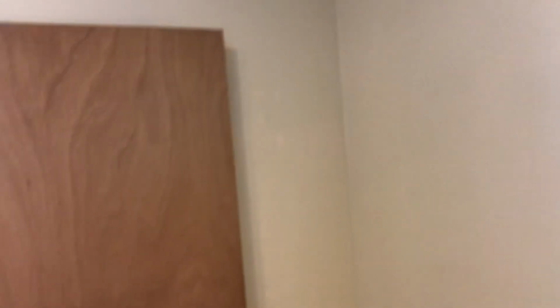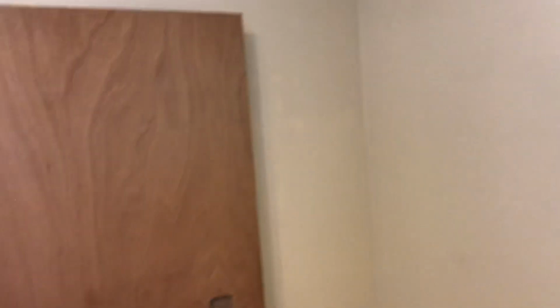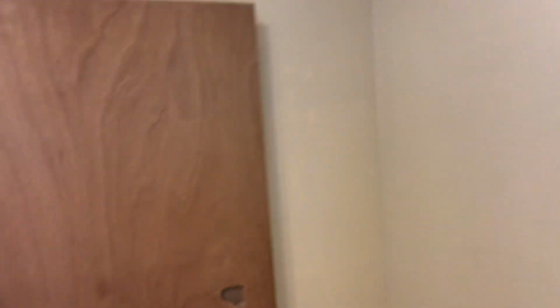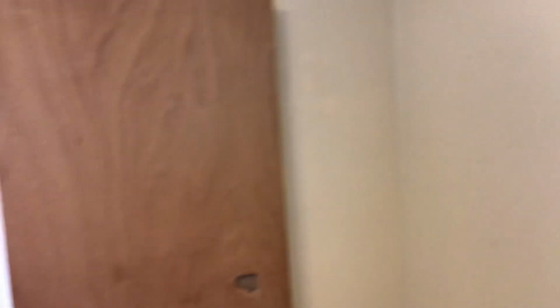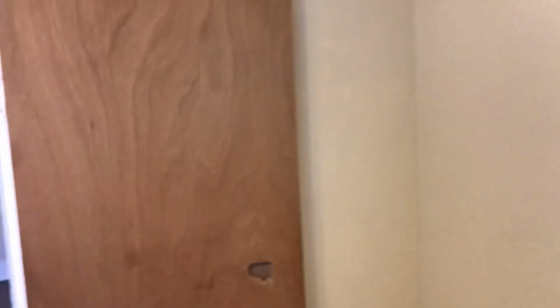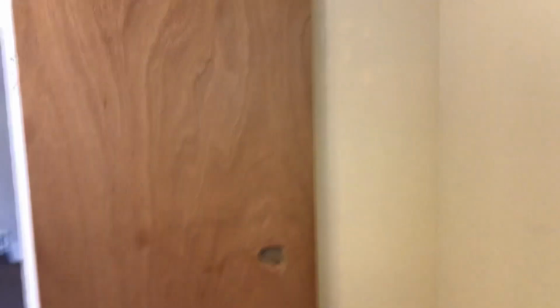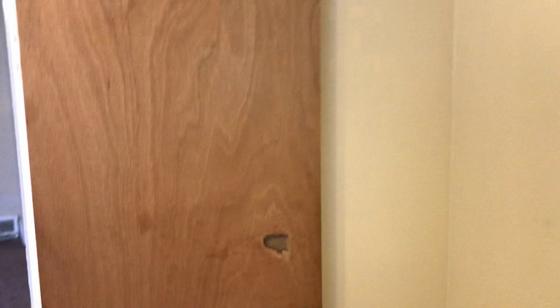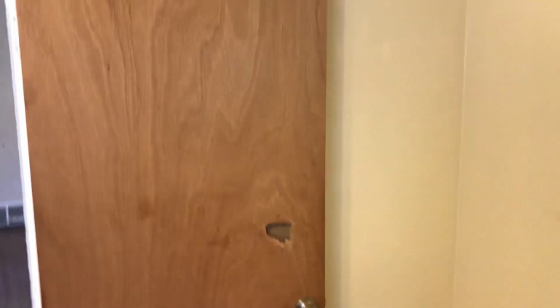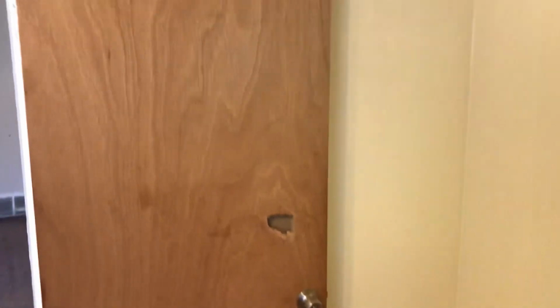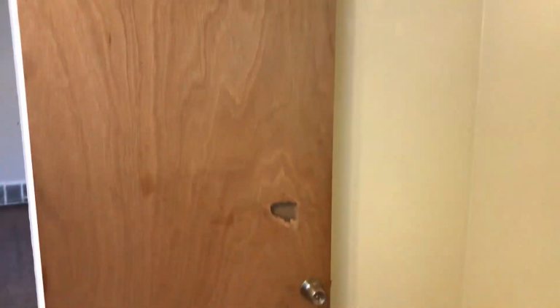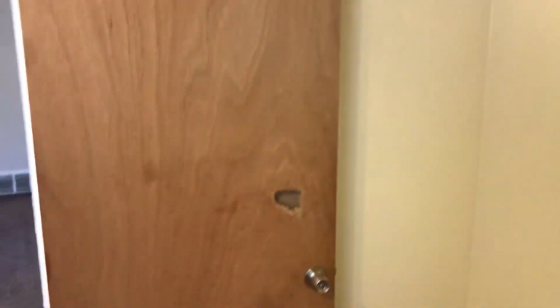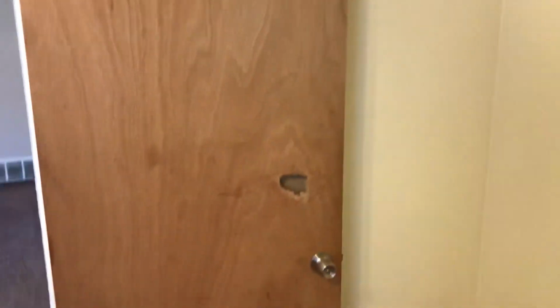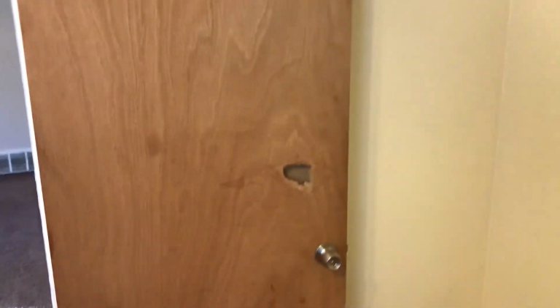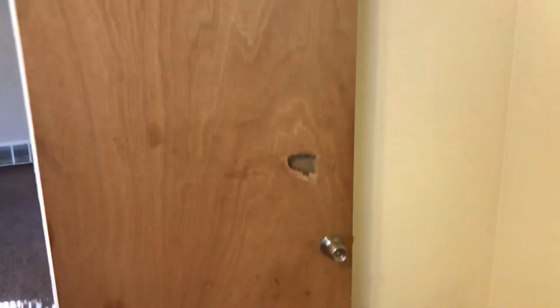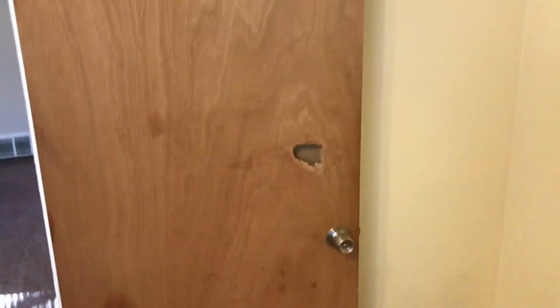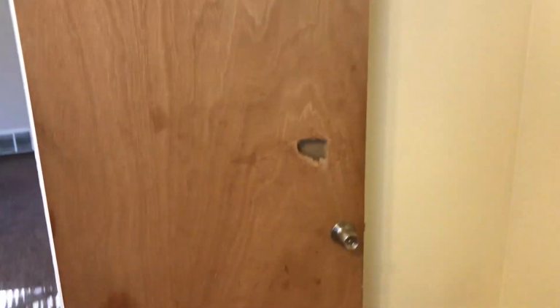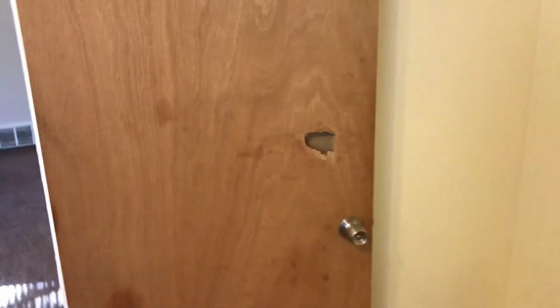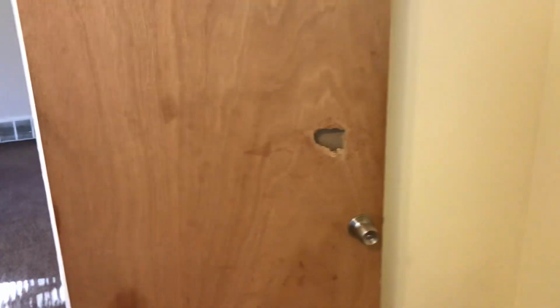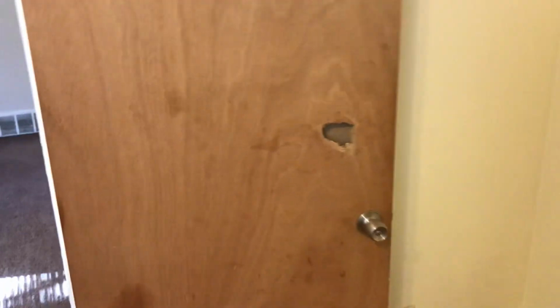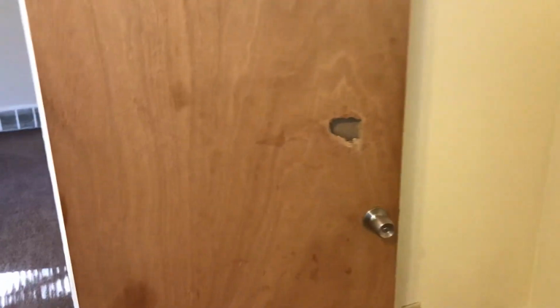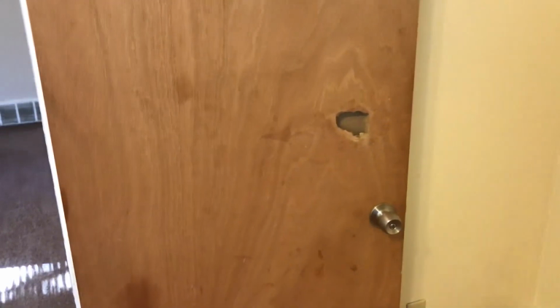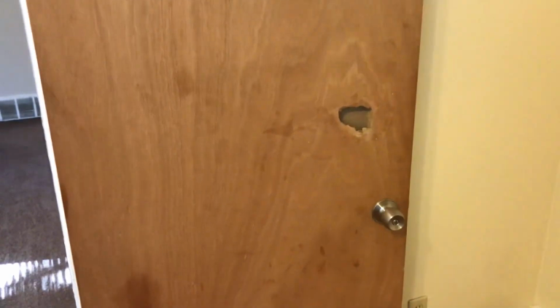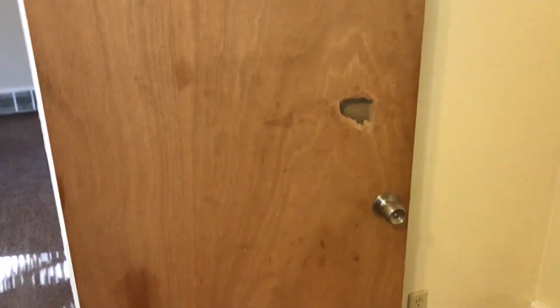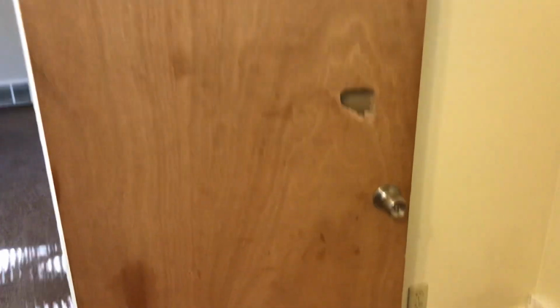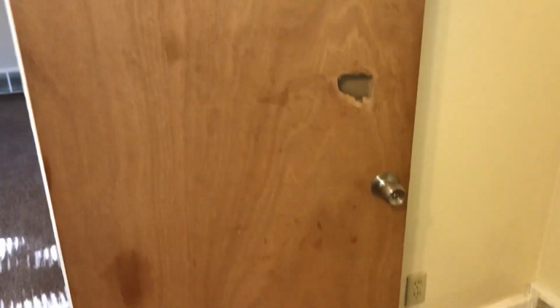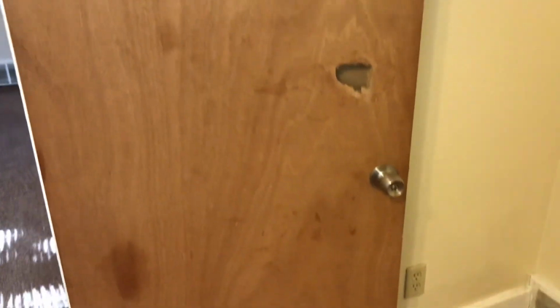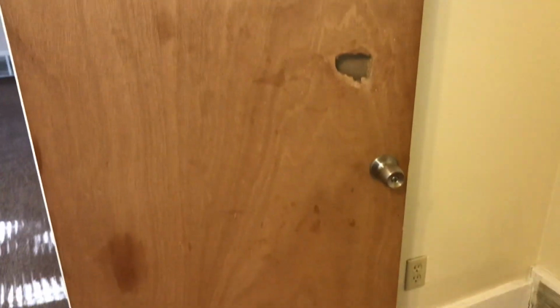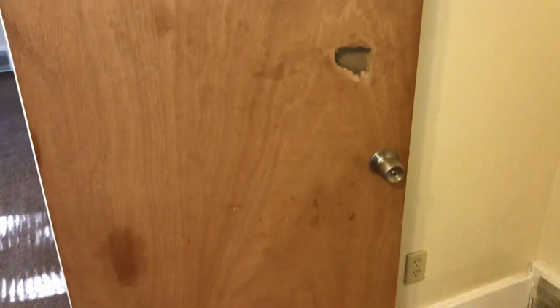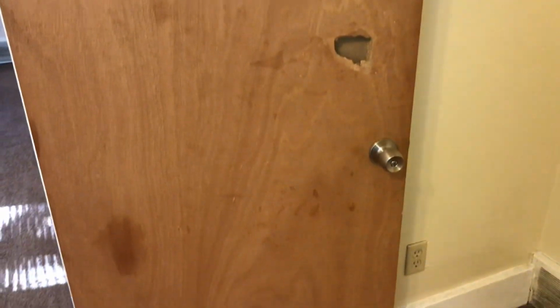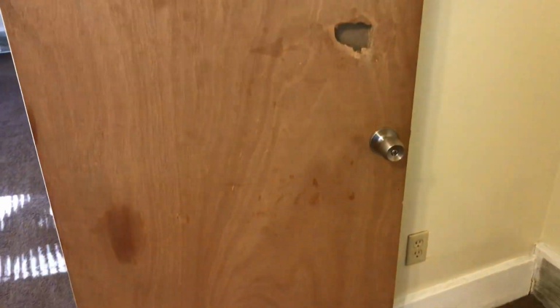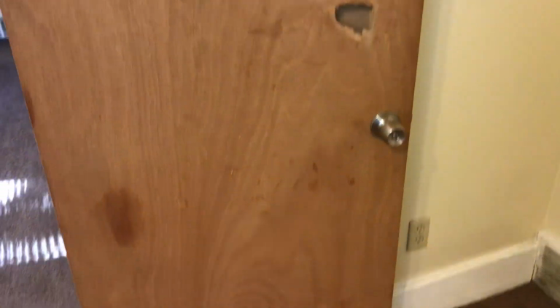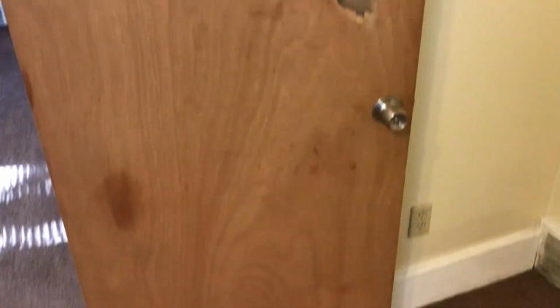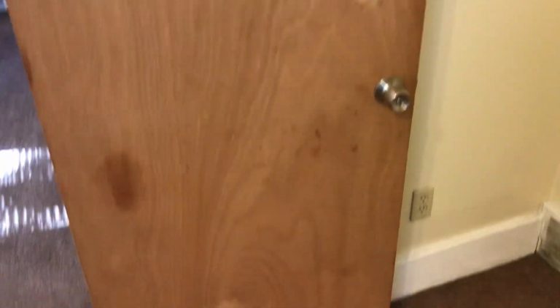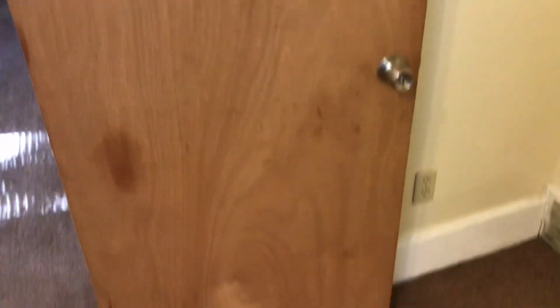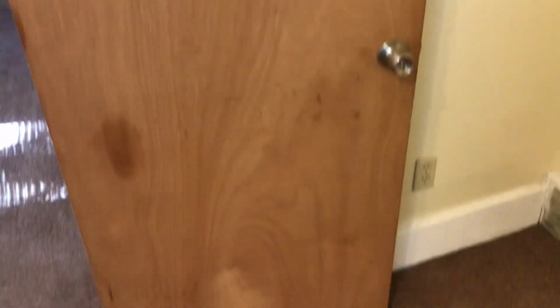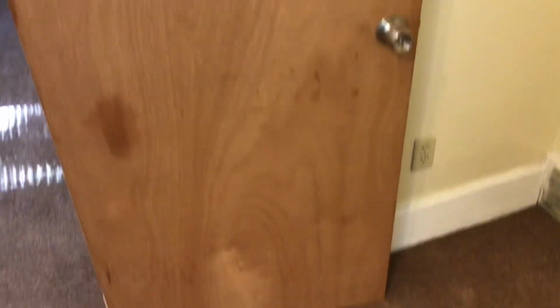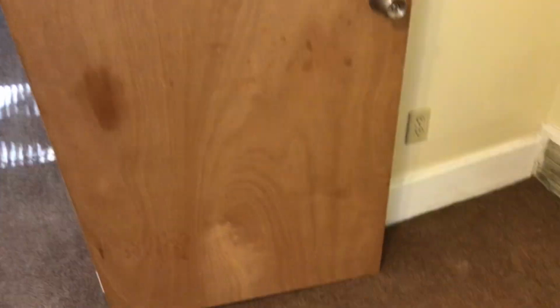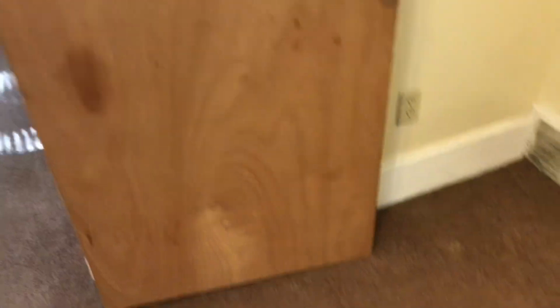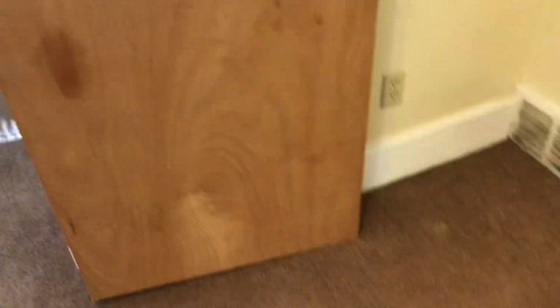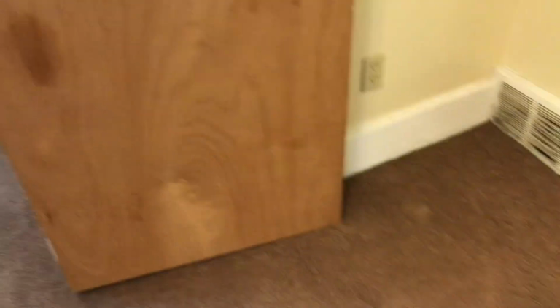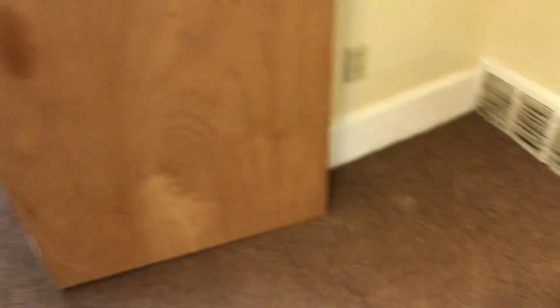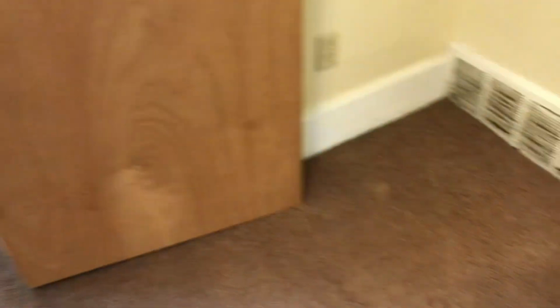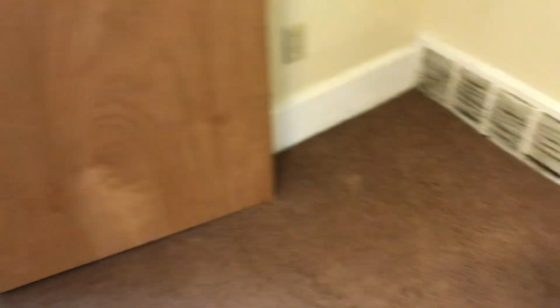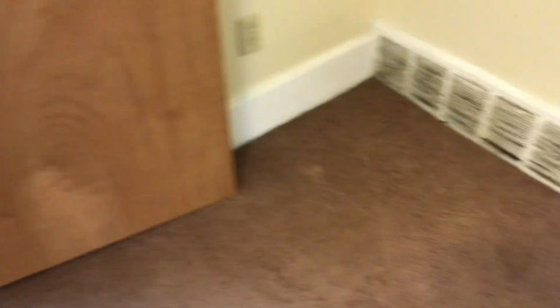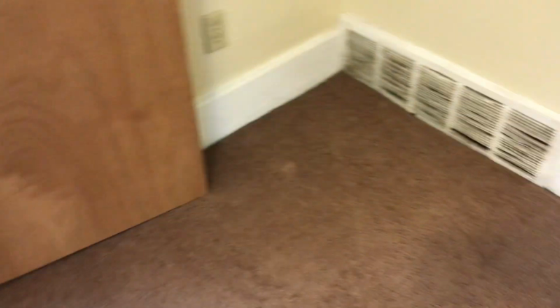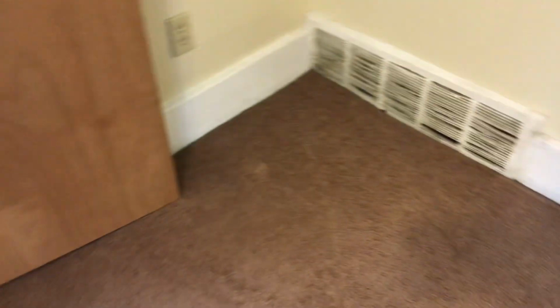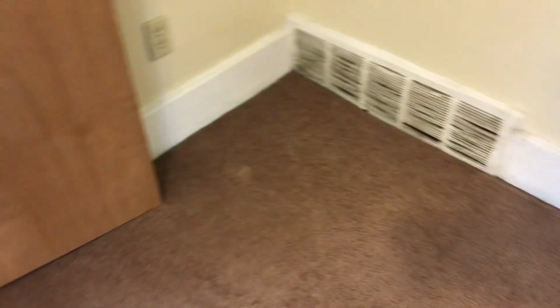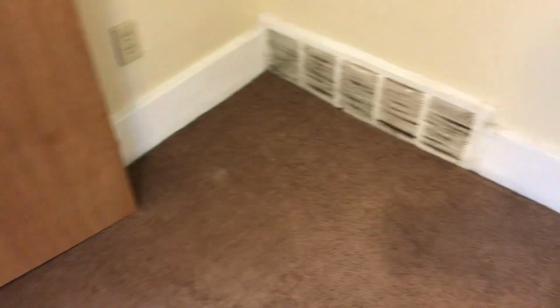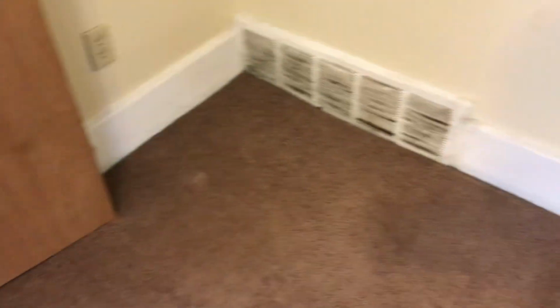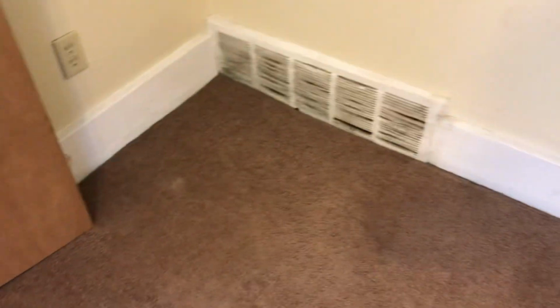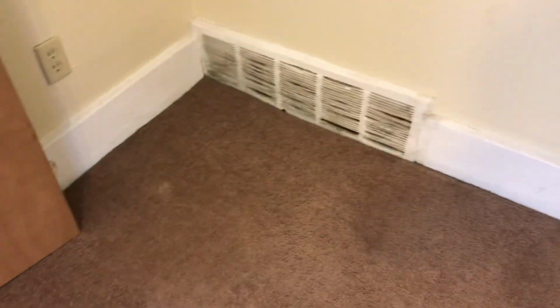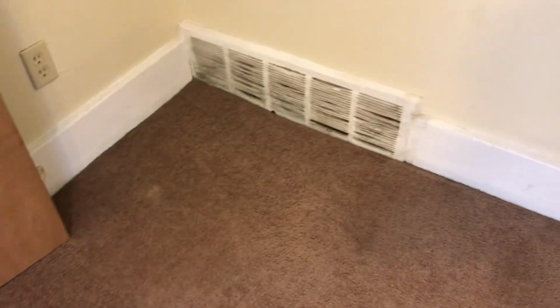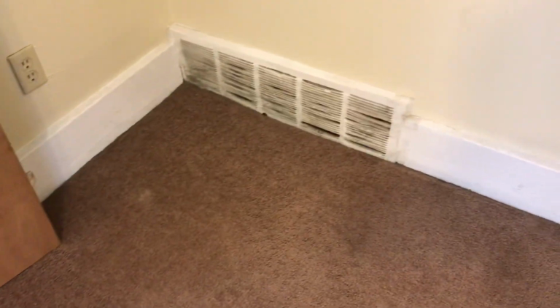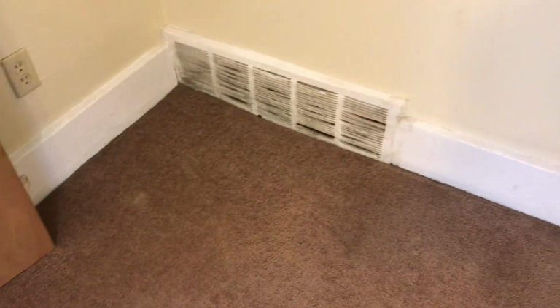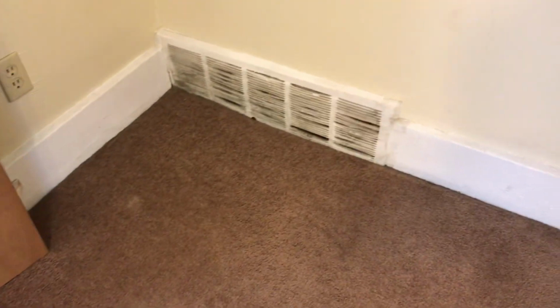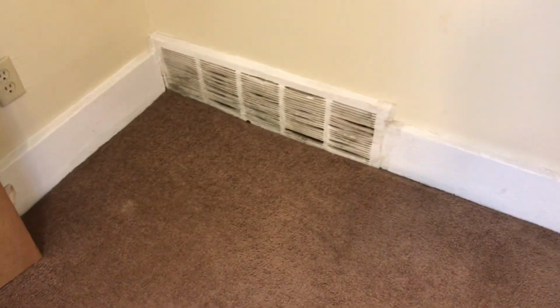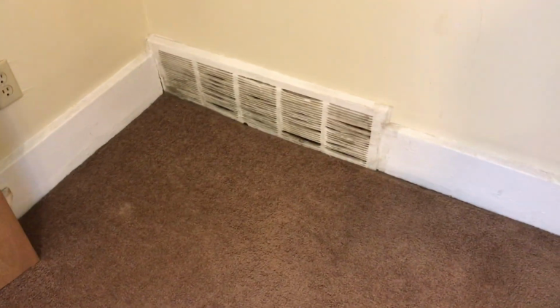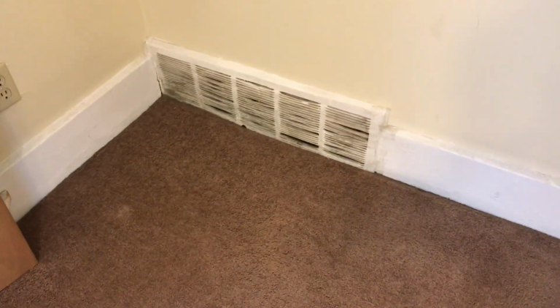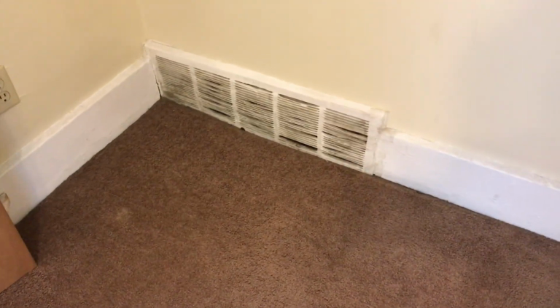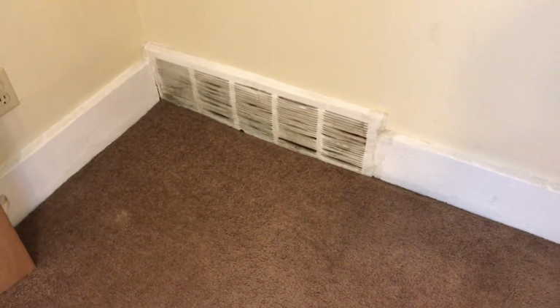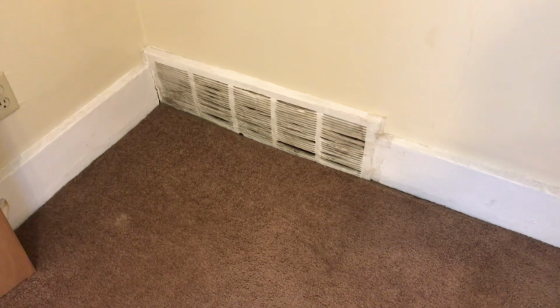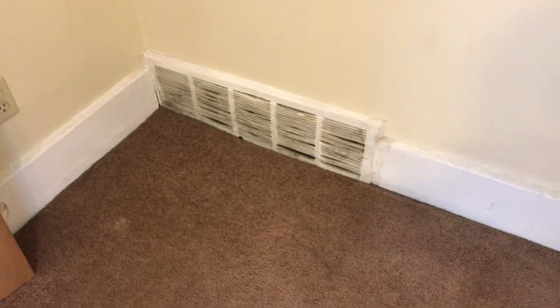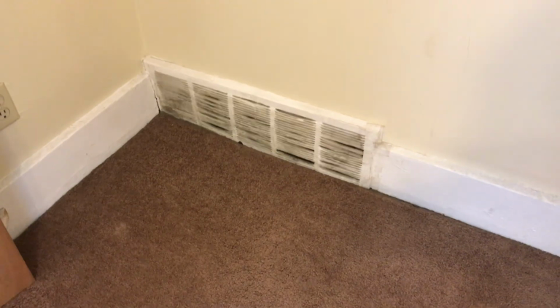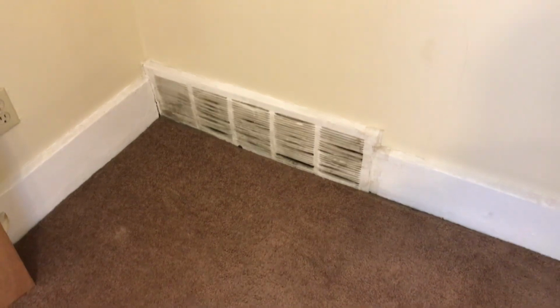The bedroom door has damage to it and will need to be replaced. The vent covers need to be painted.